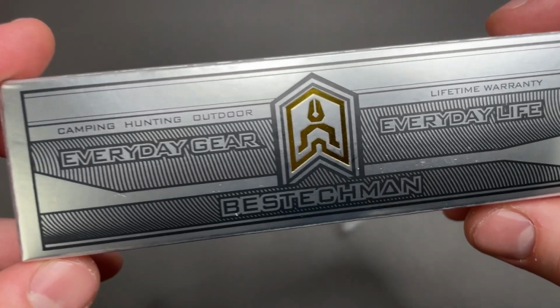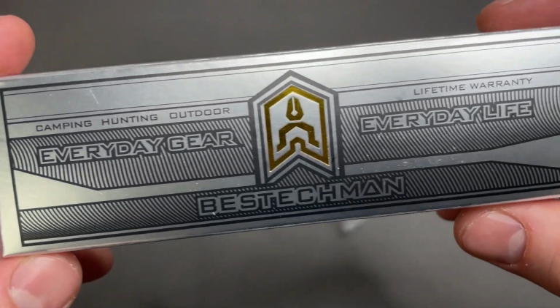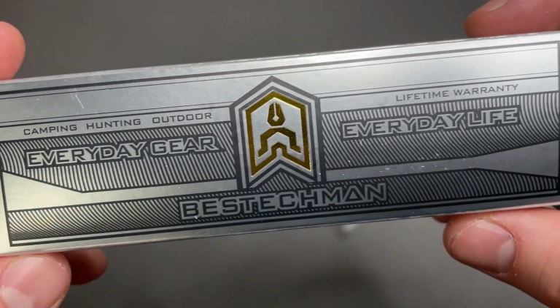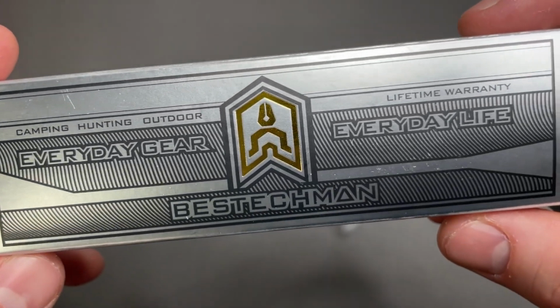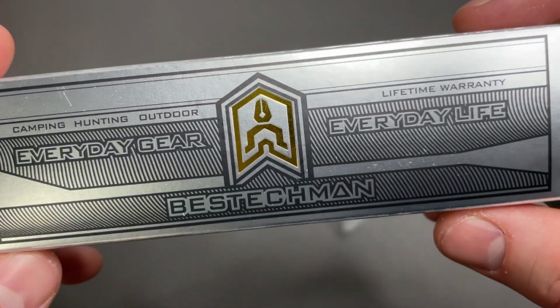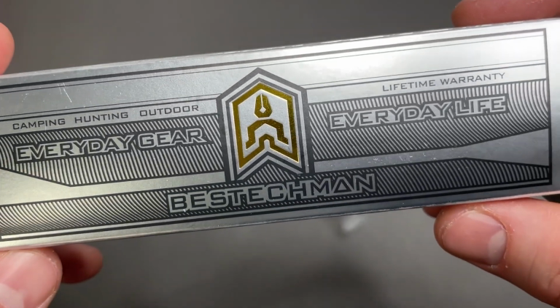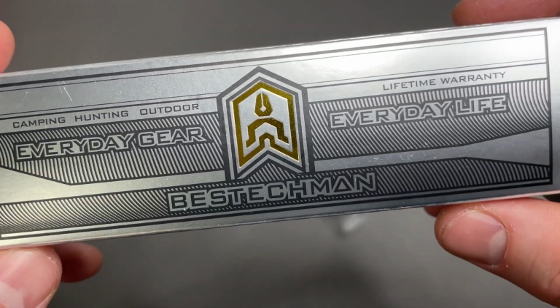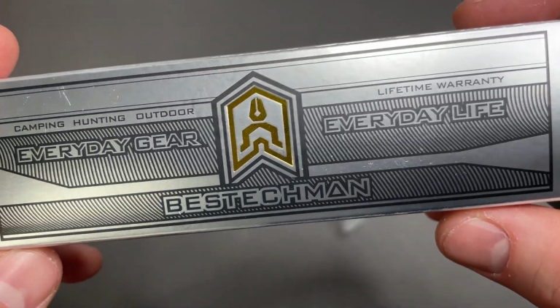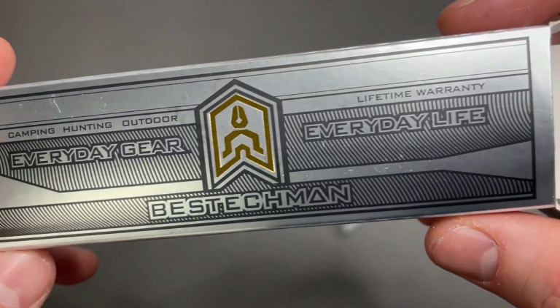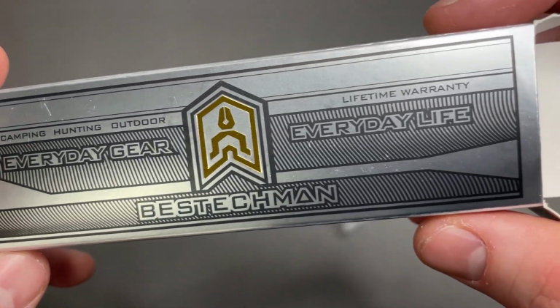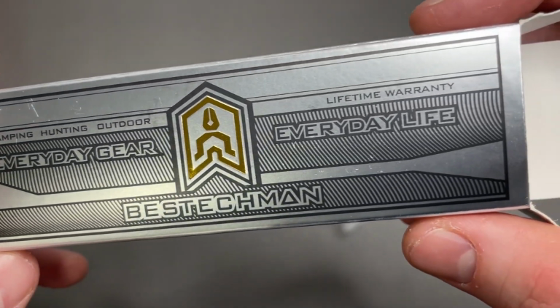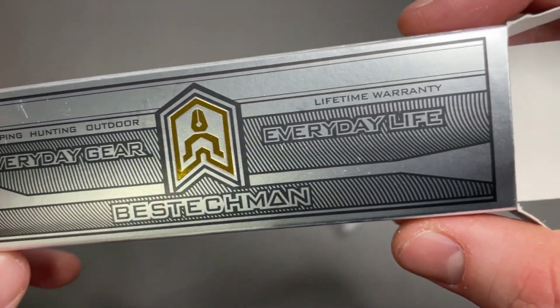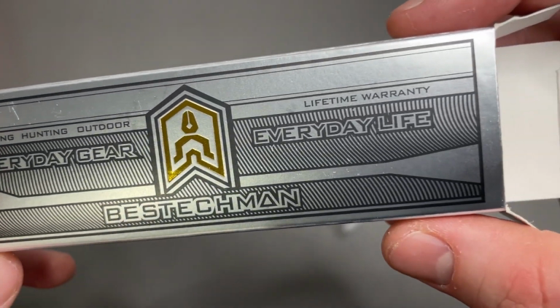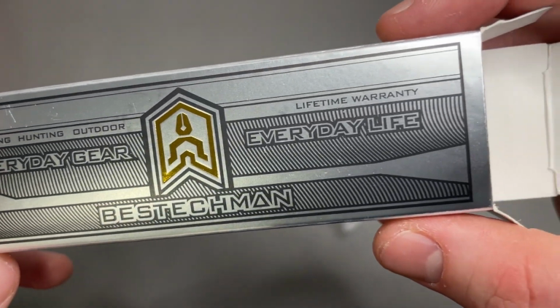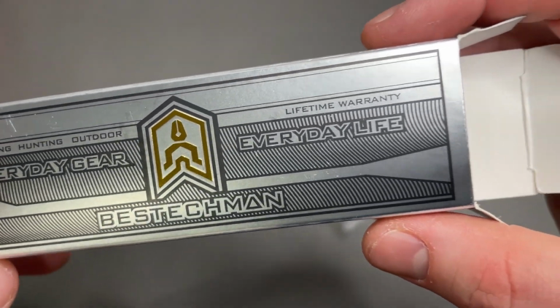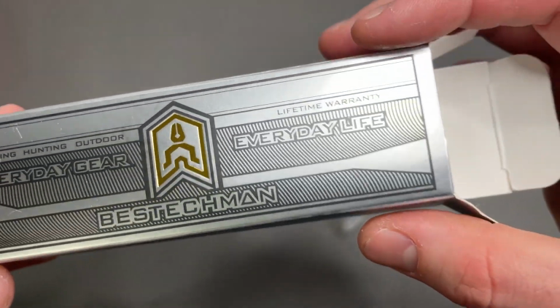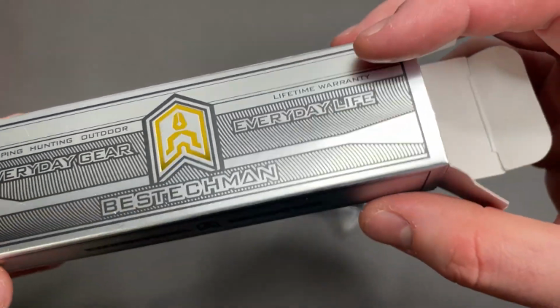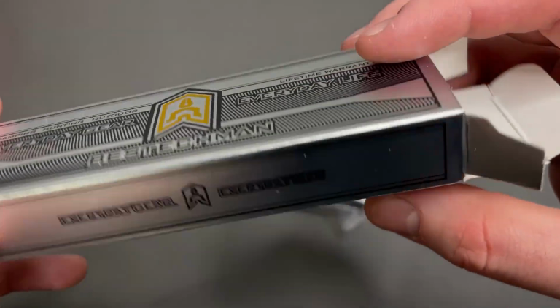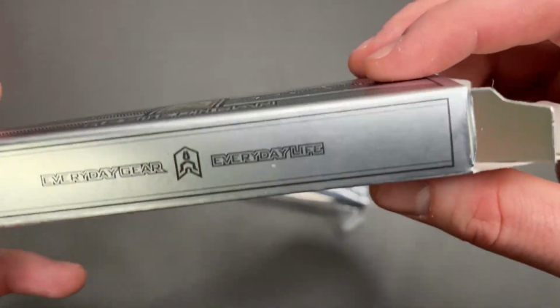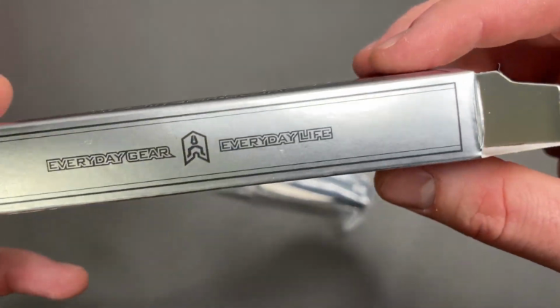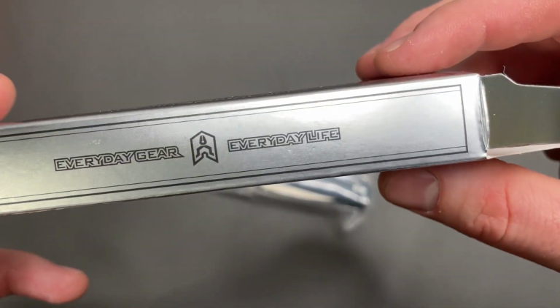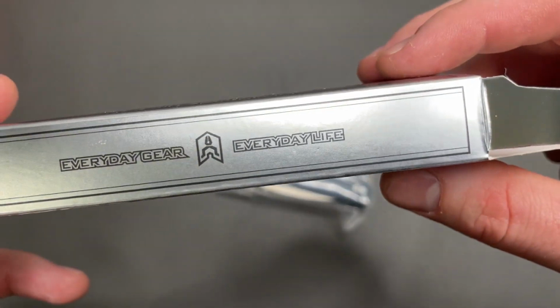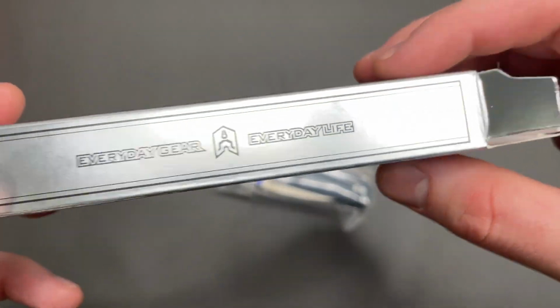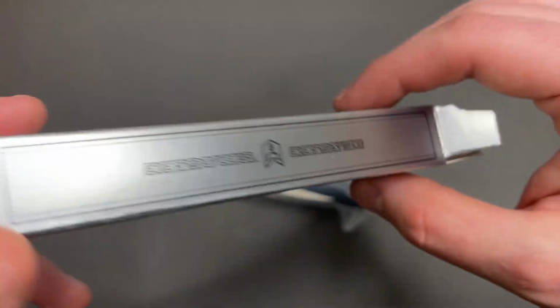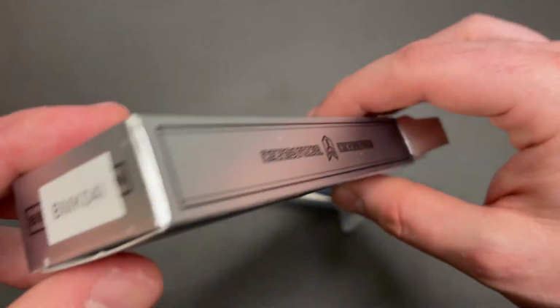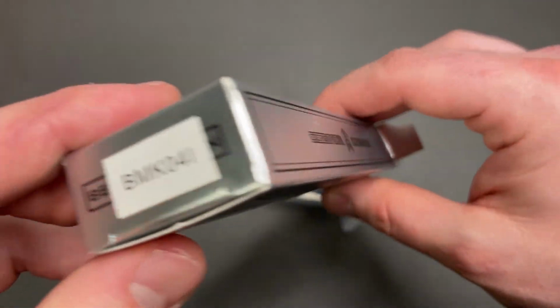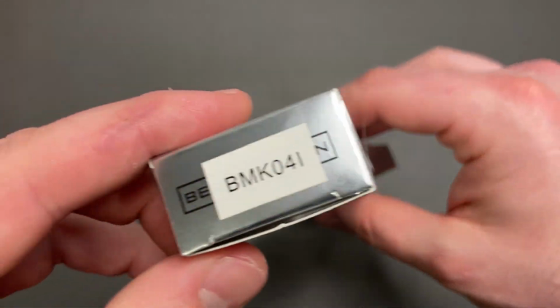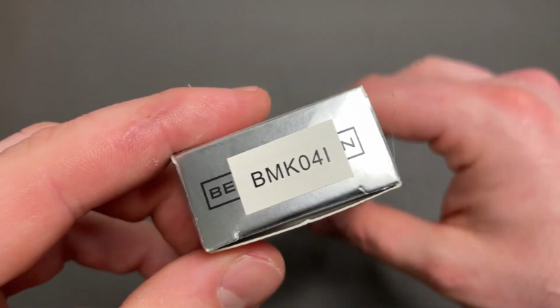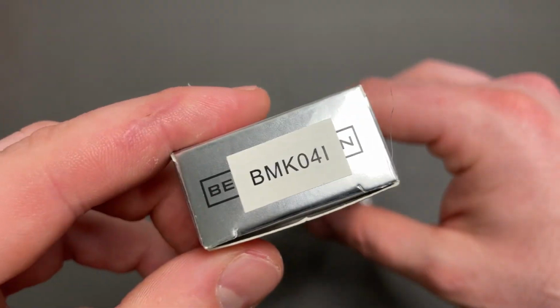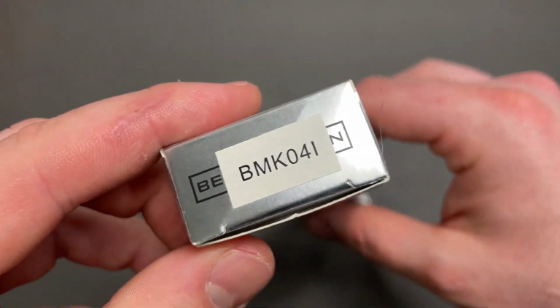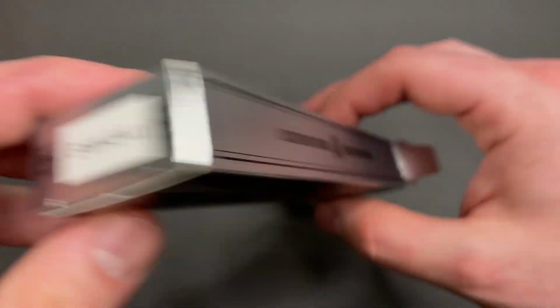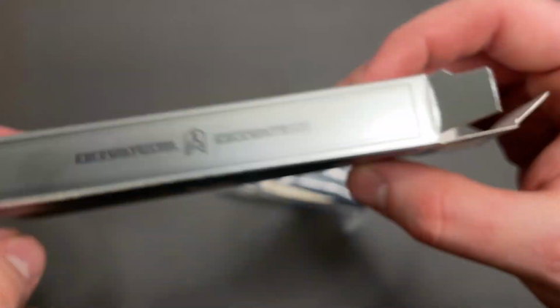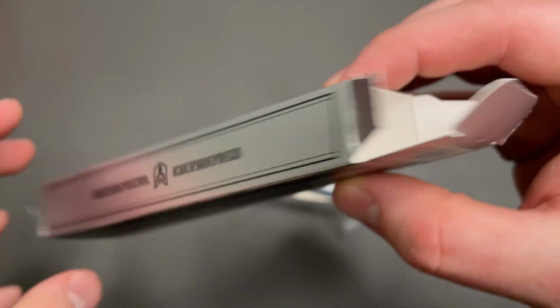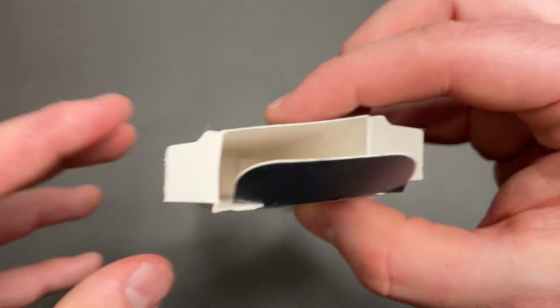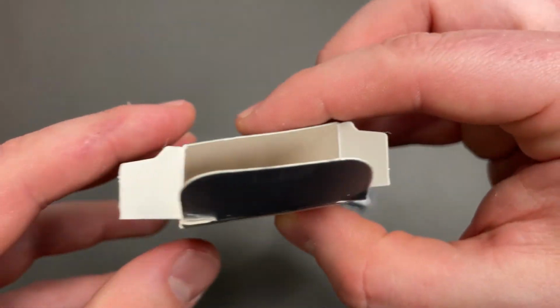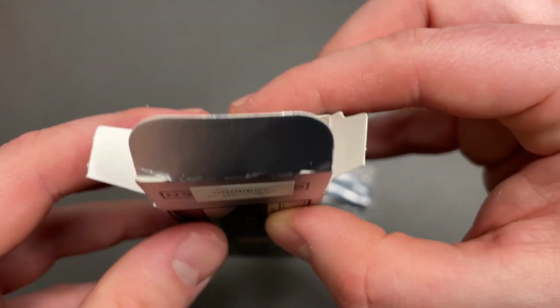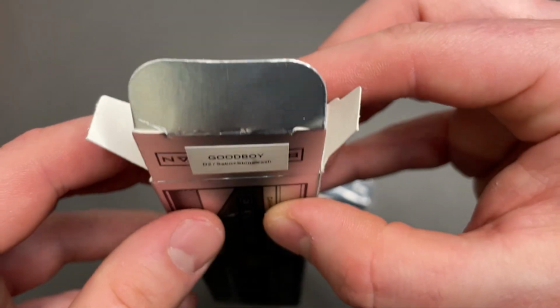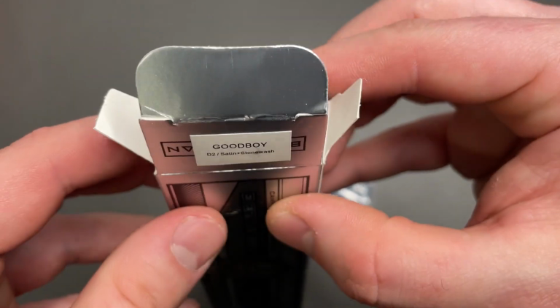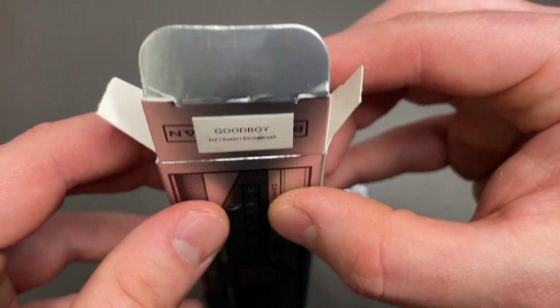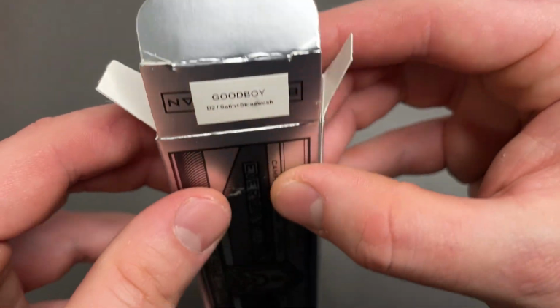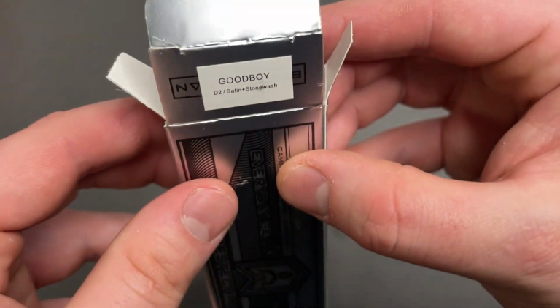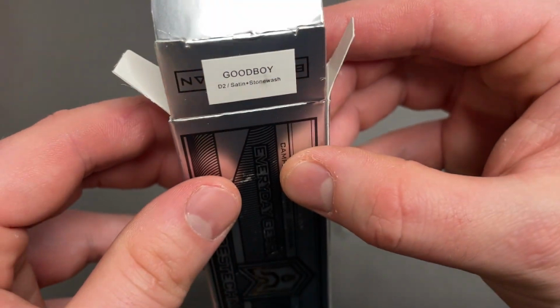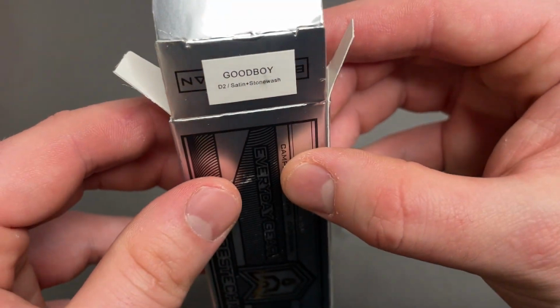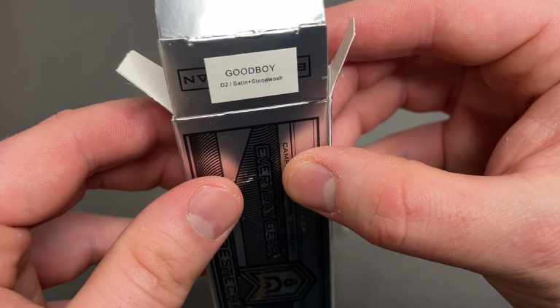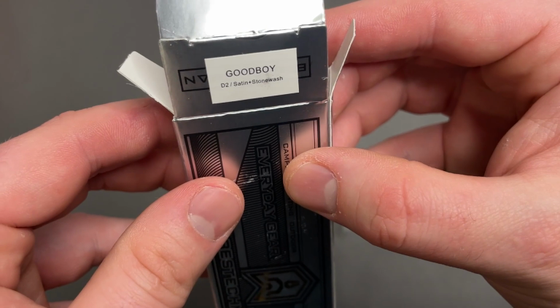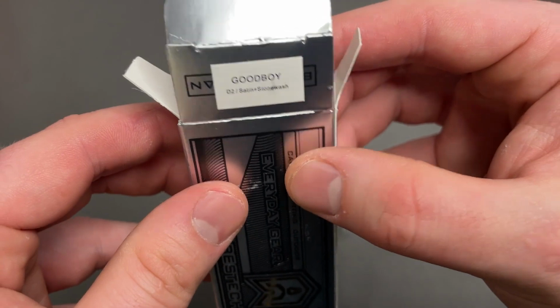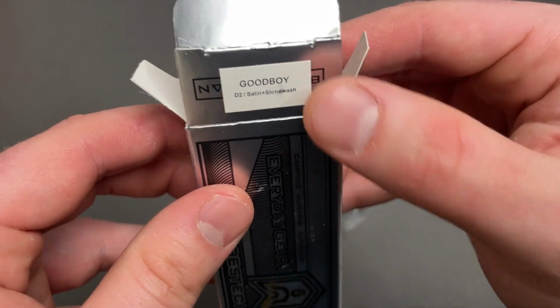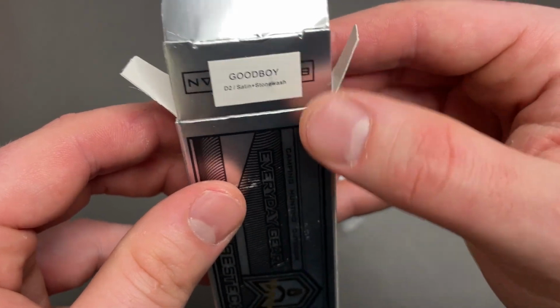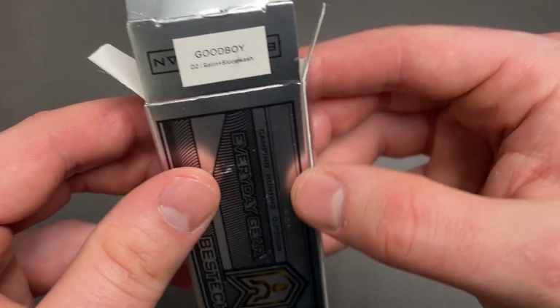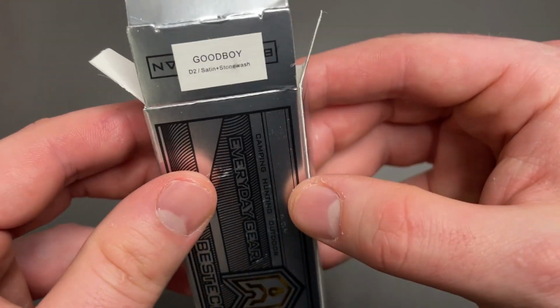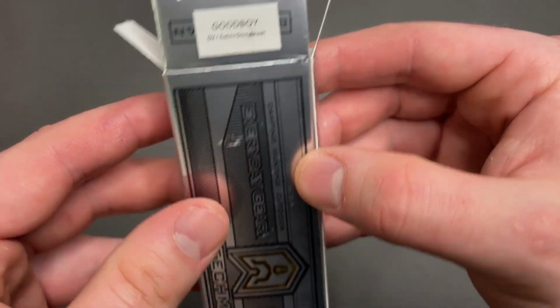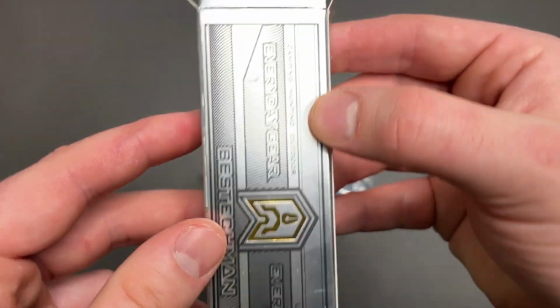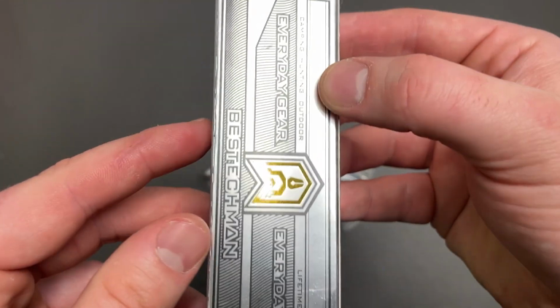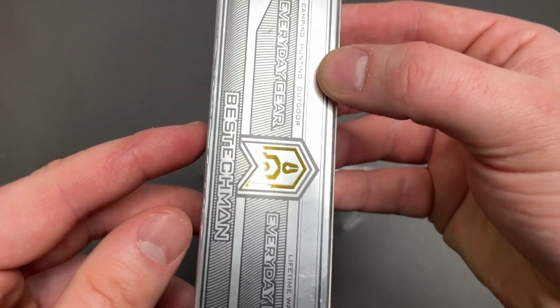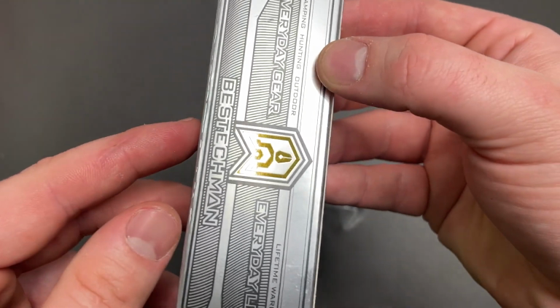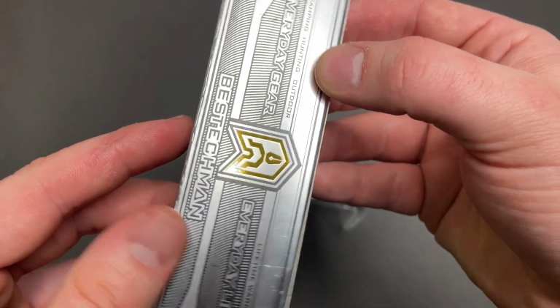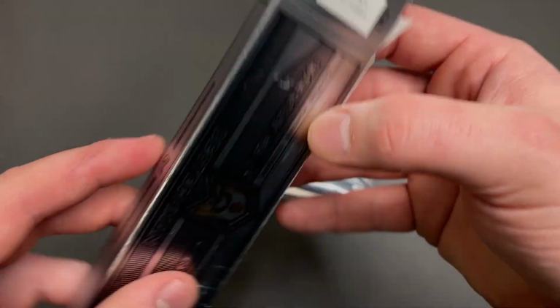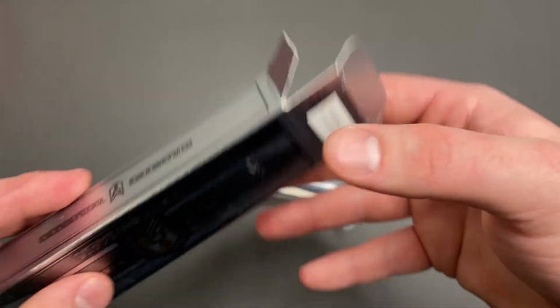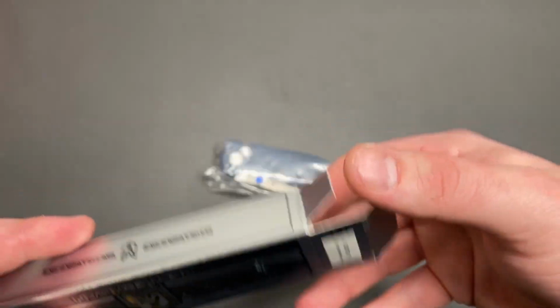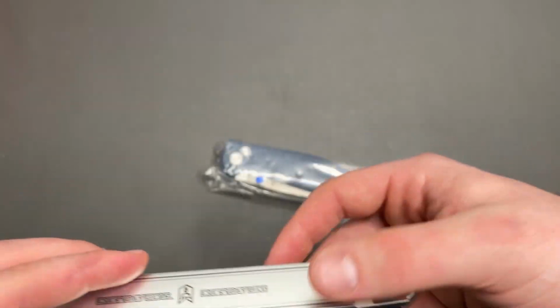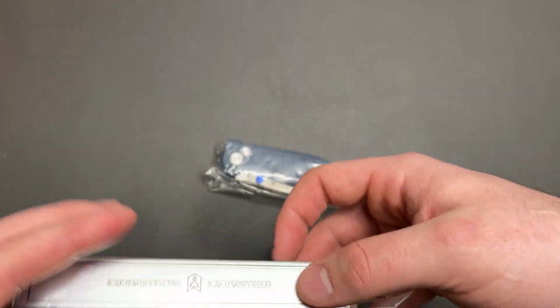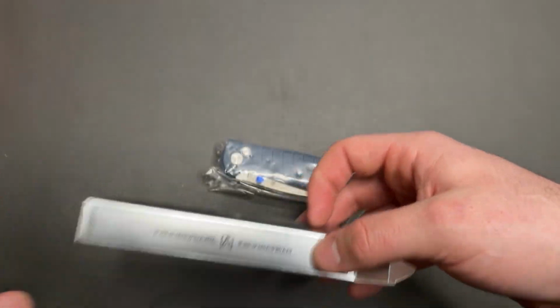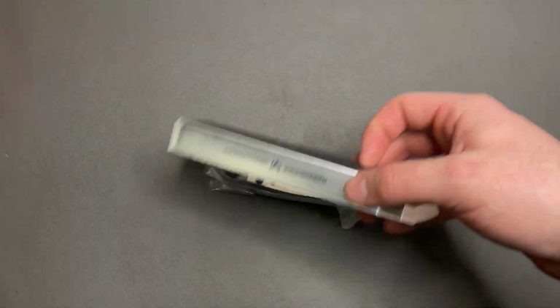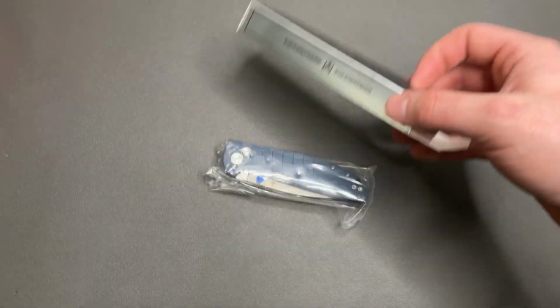The box says camping, hunting, outdoor, everyday gear, lifetime warranty. You can see the D2 steel — we'll get to that in a second.